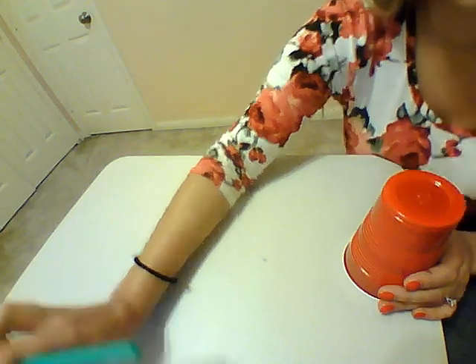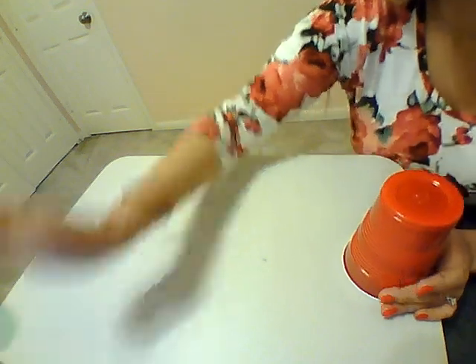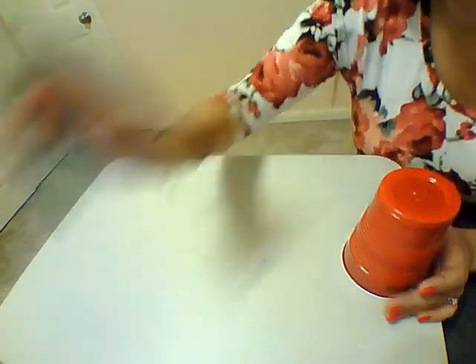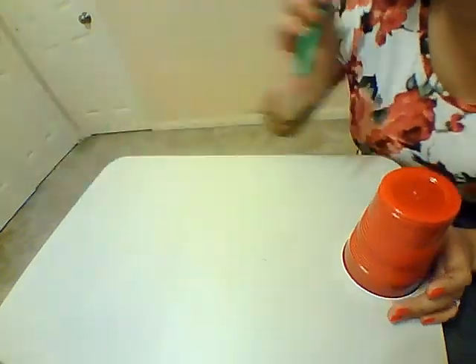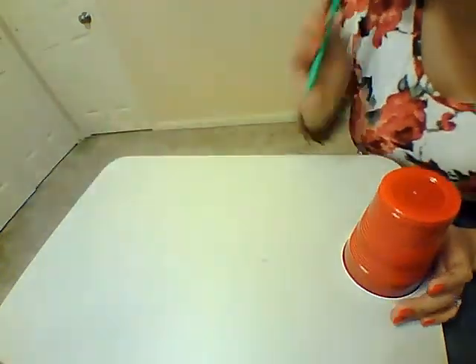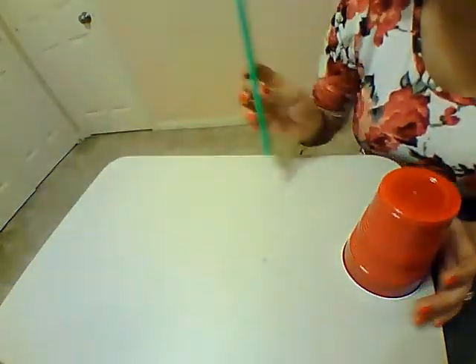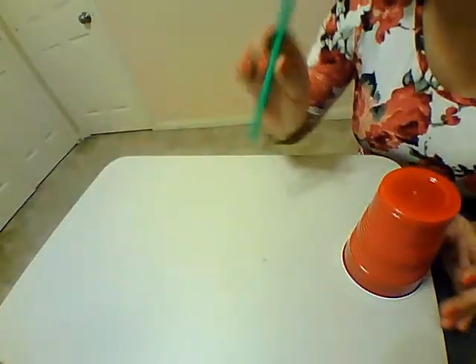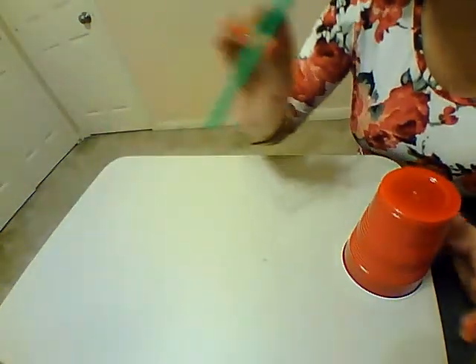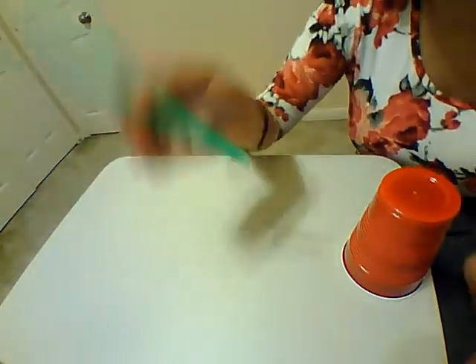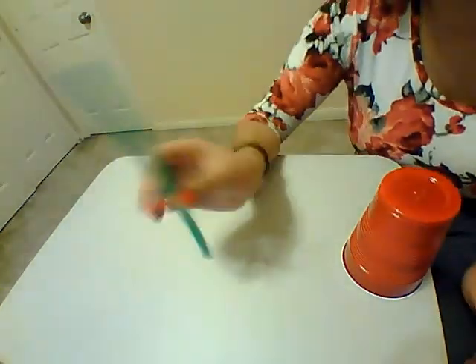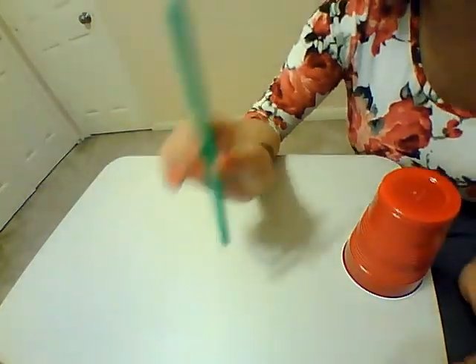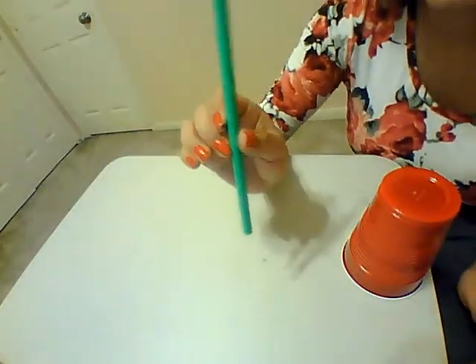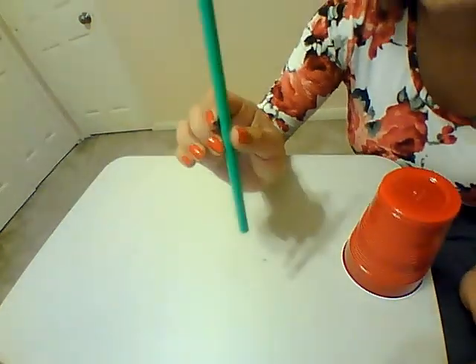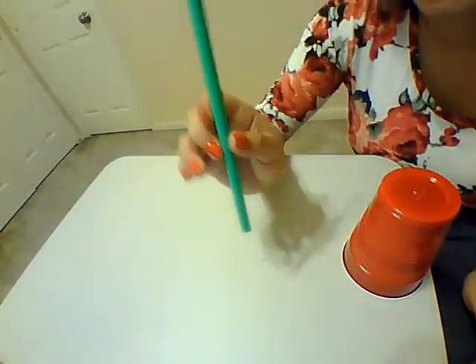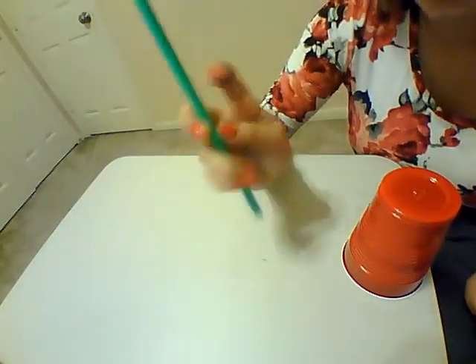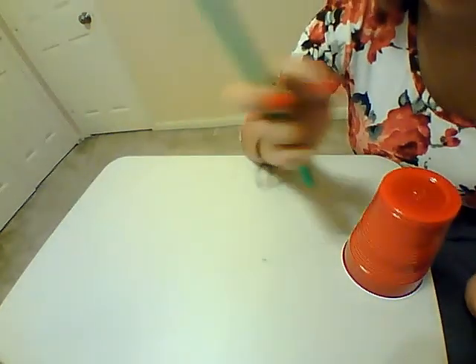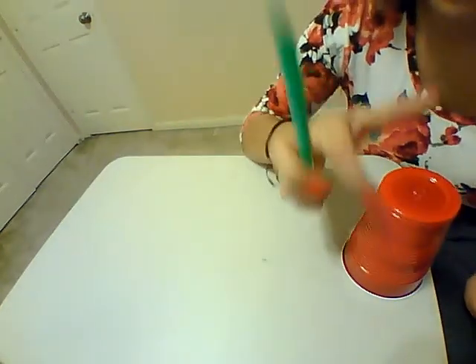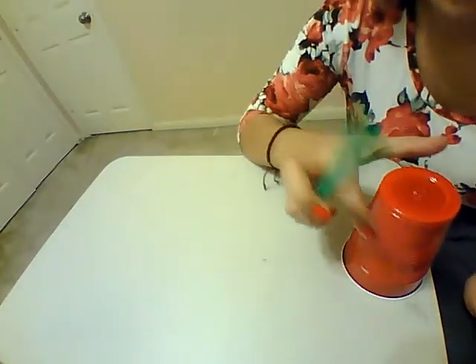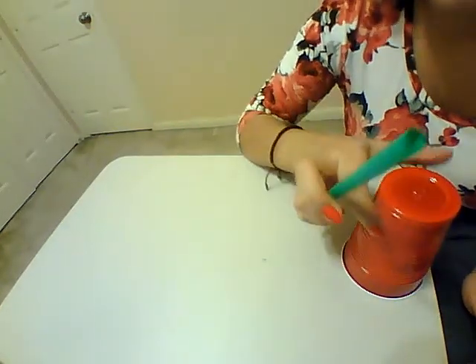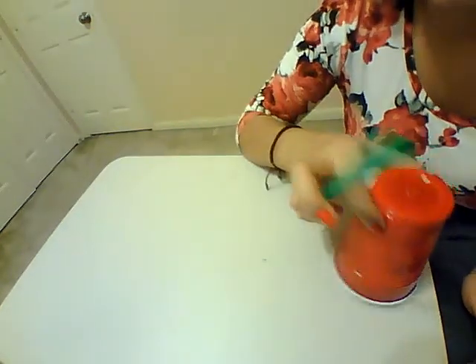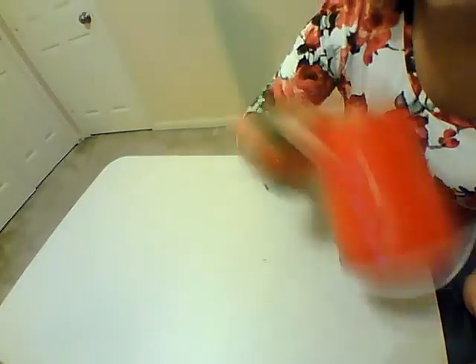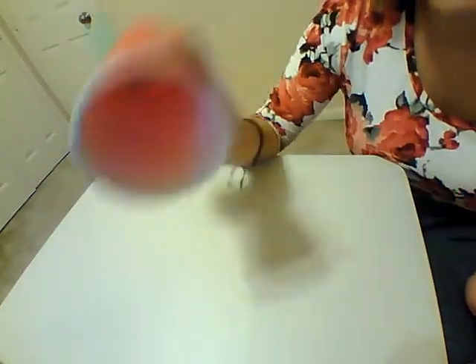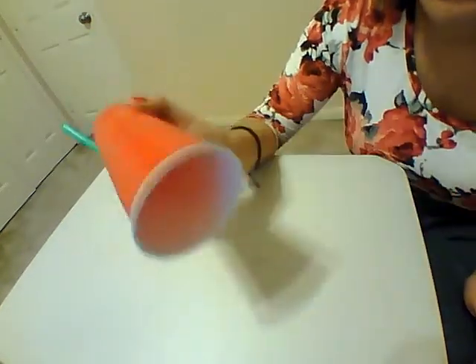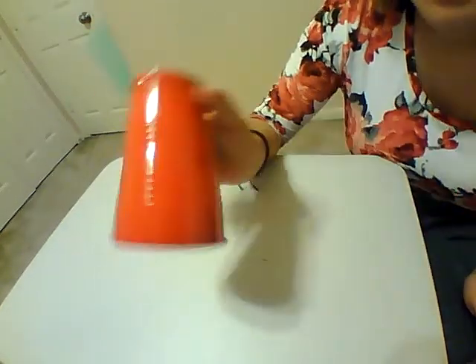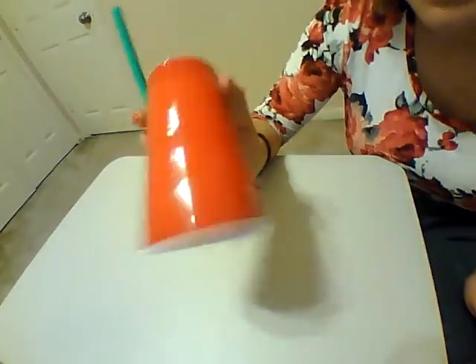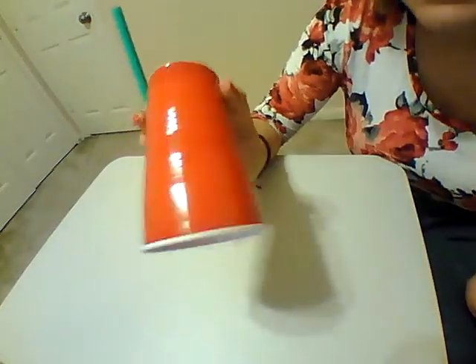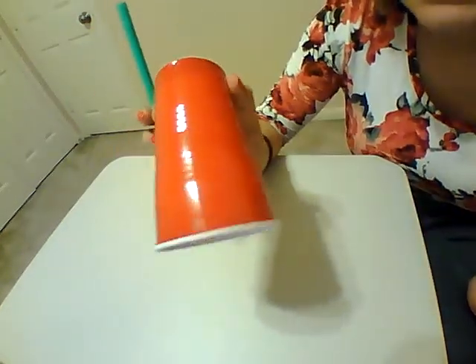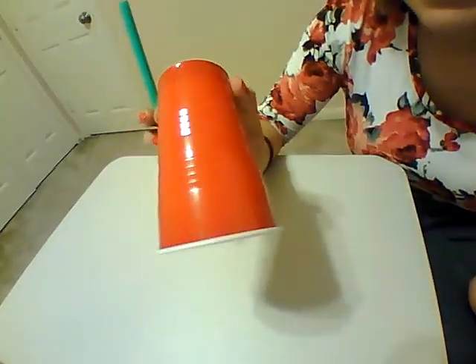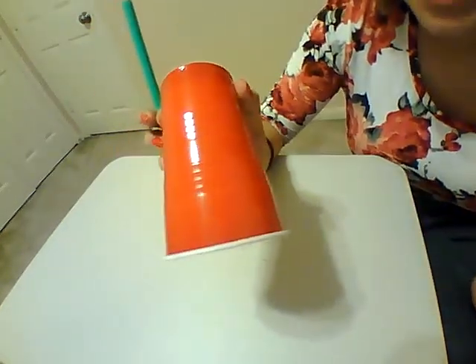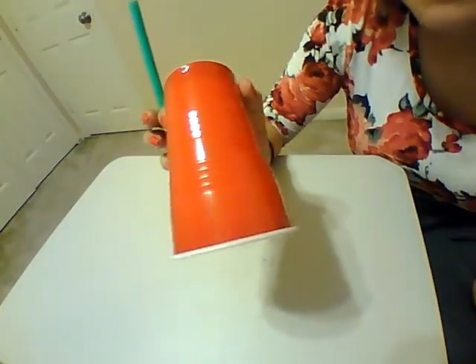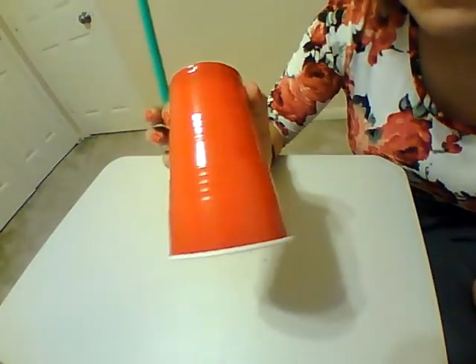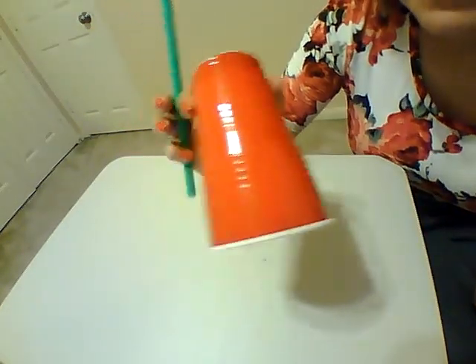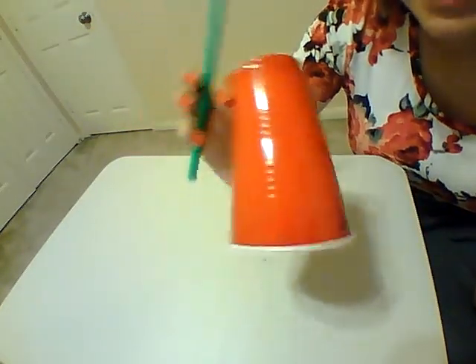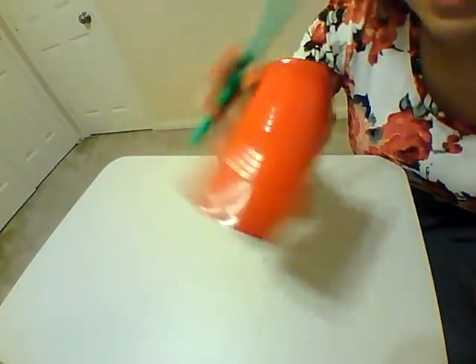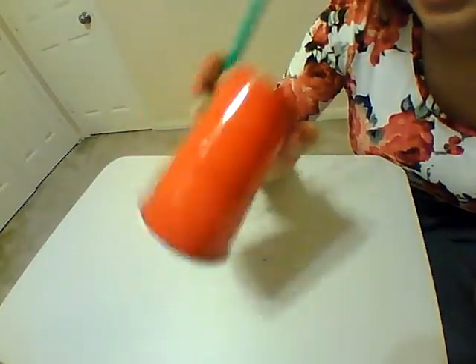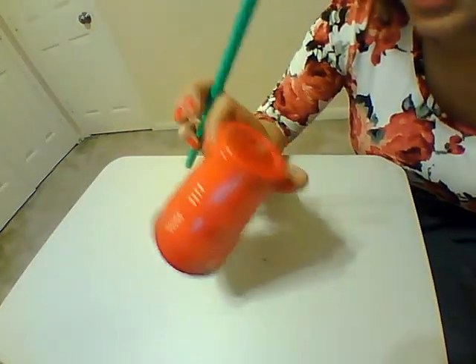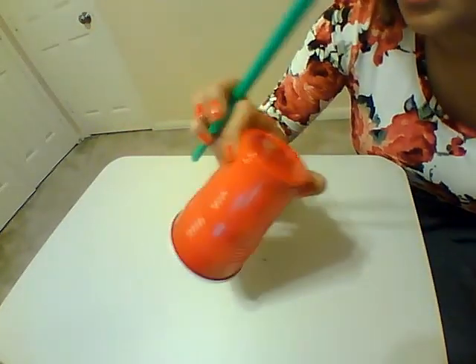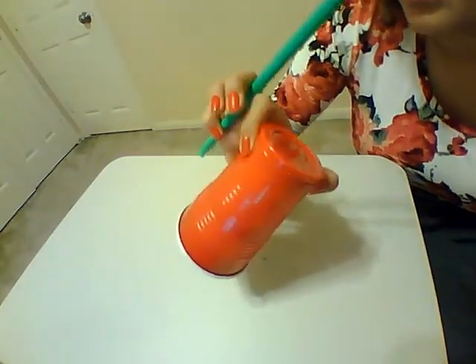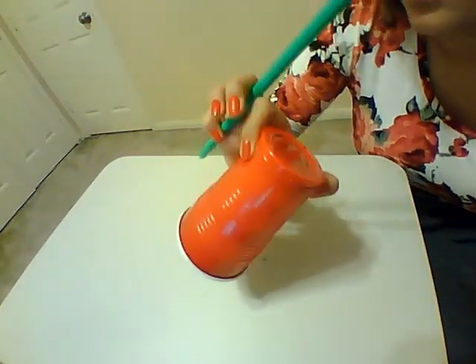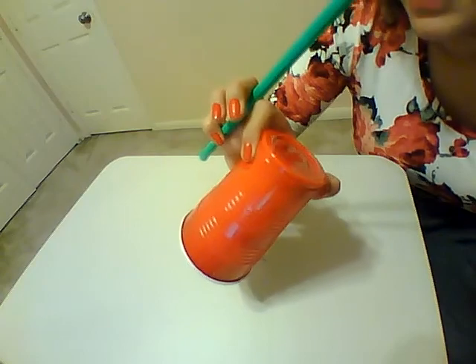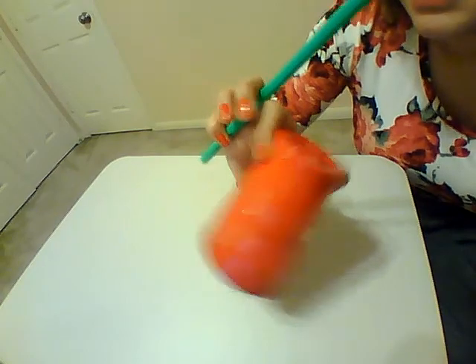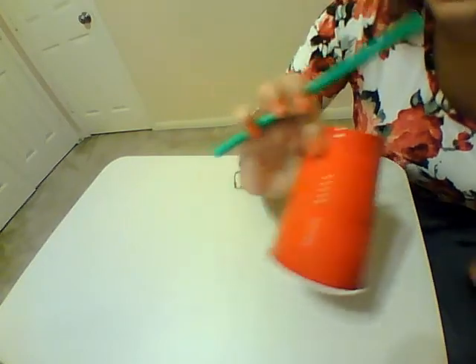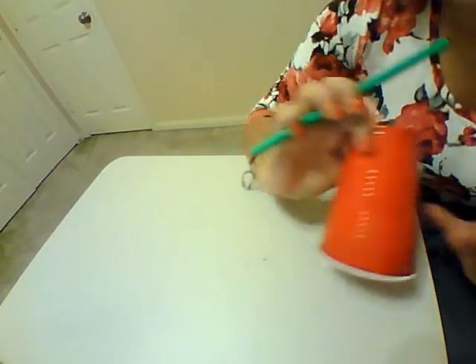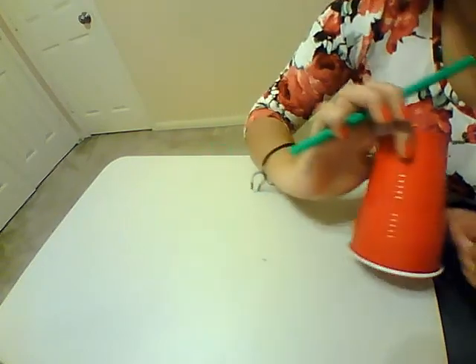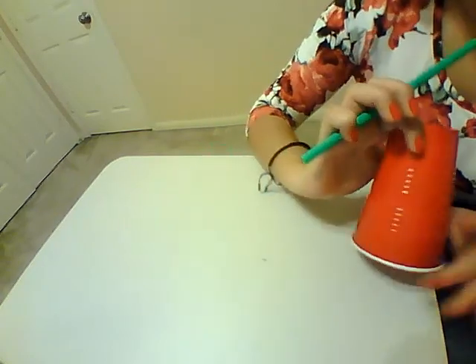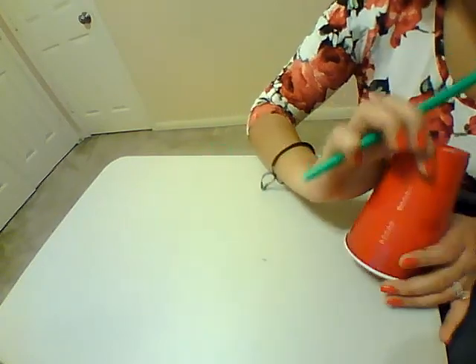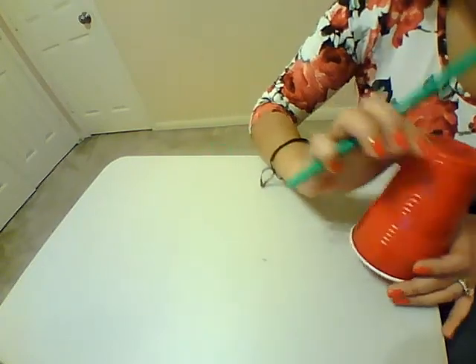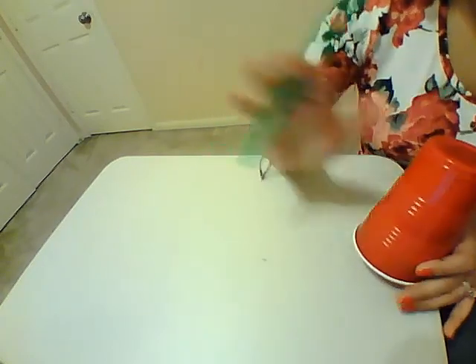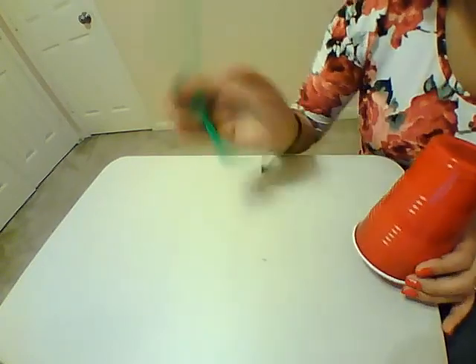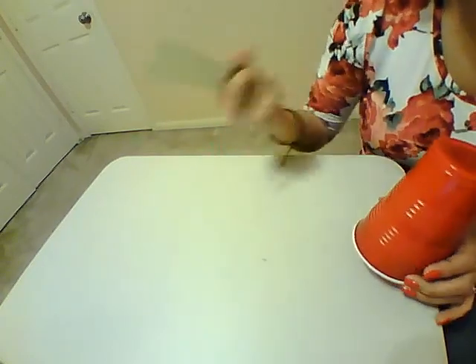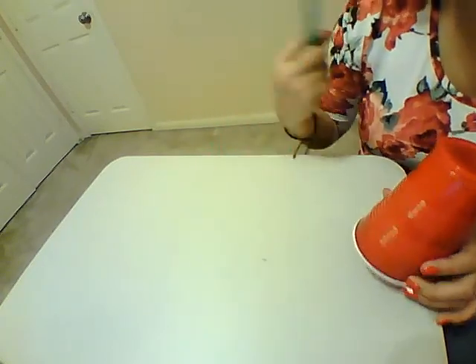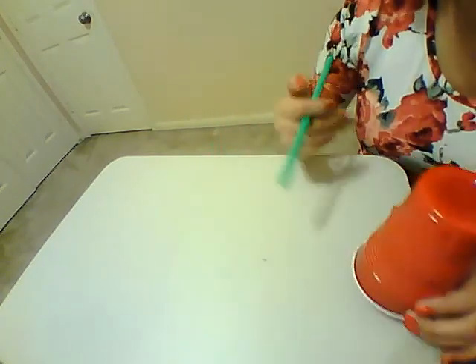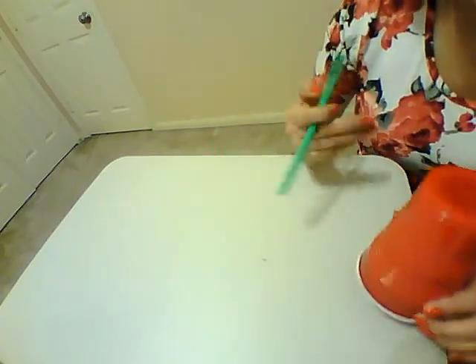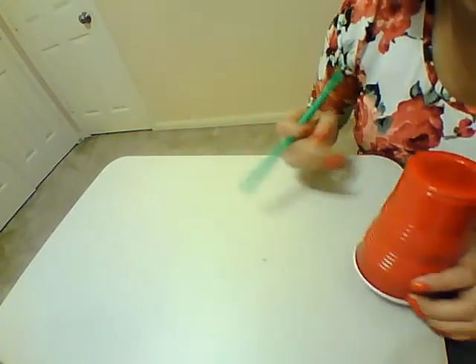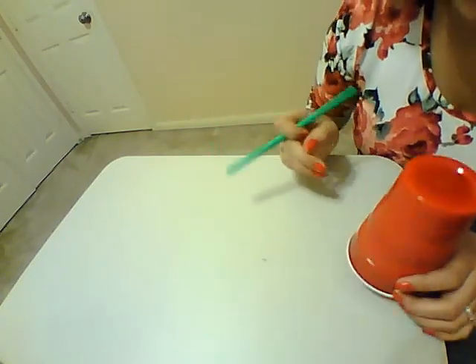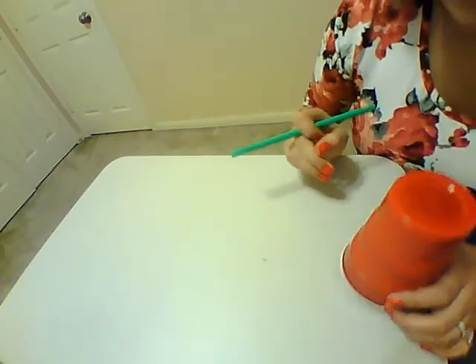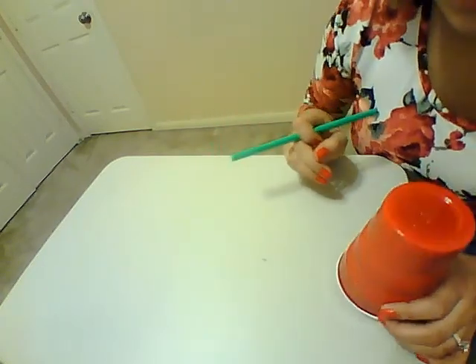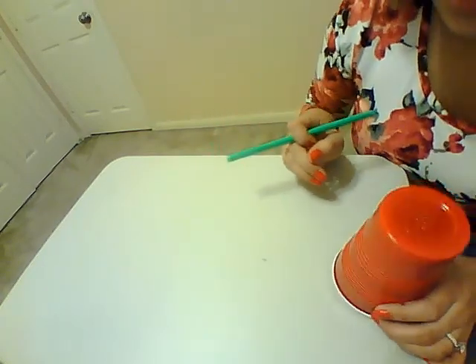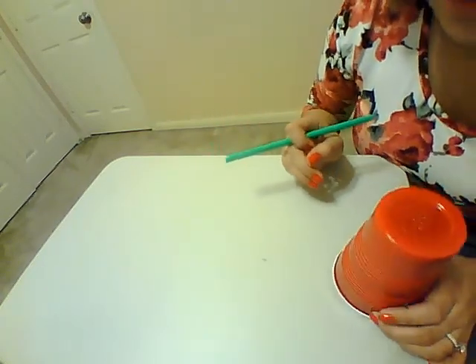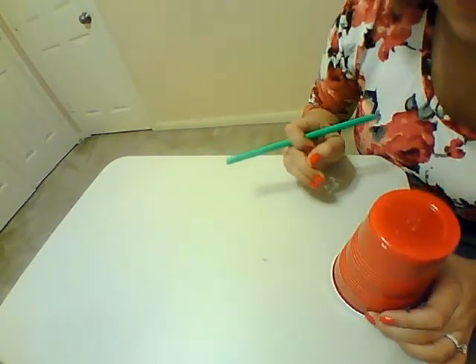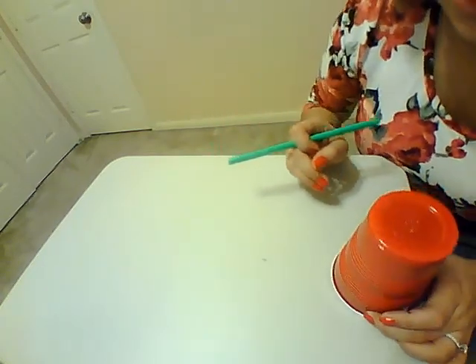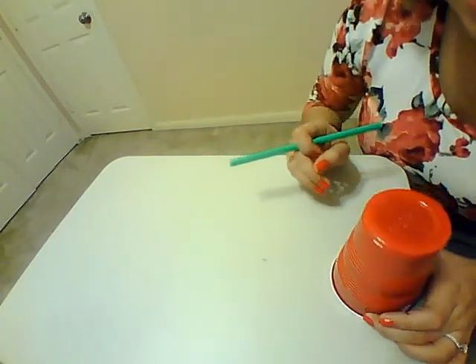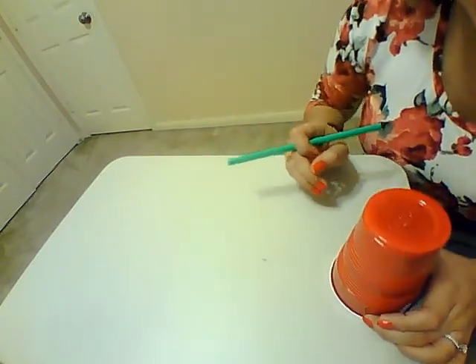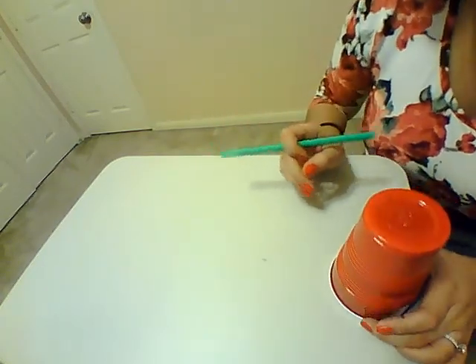Alright guys, so for this activity you need a straw, a couple plastic cups, and a couple friends, either family, whoever you have at your house.